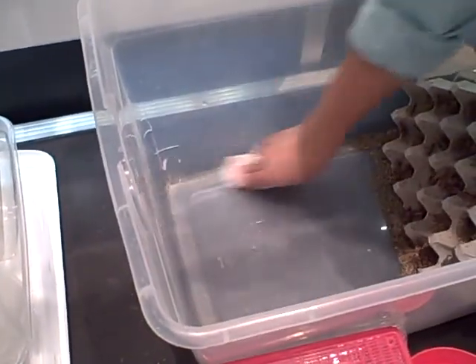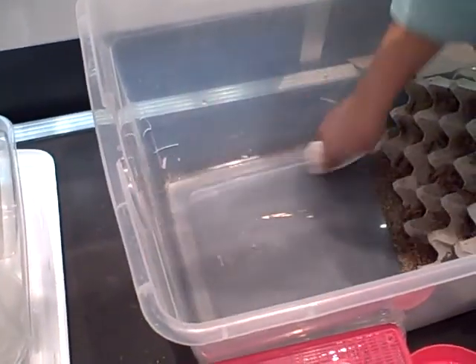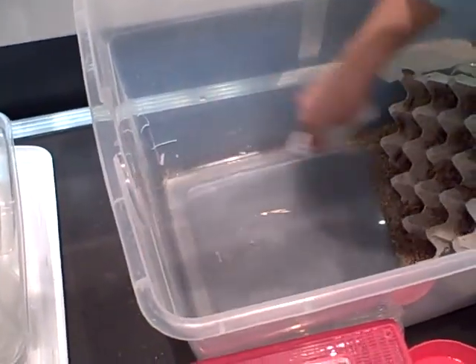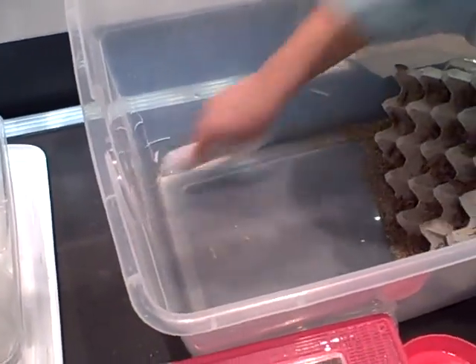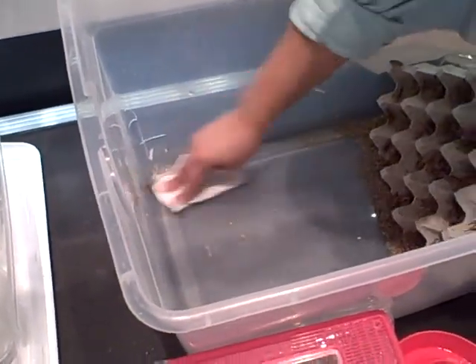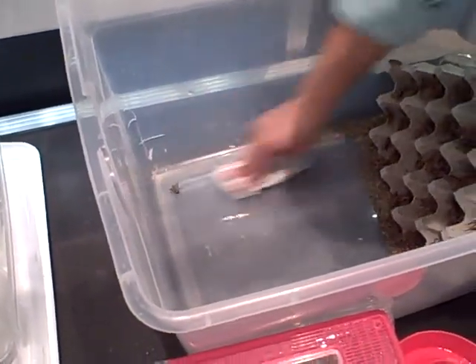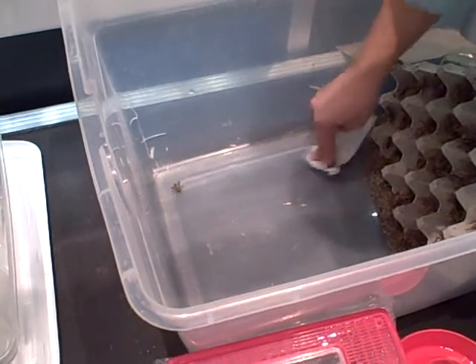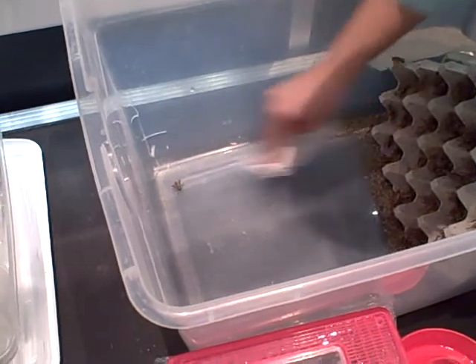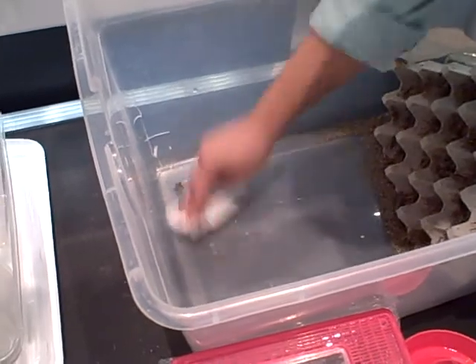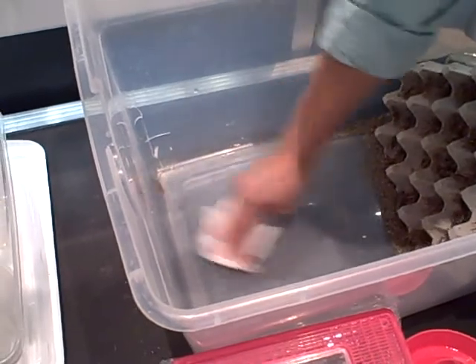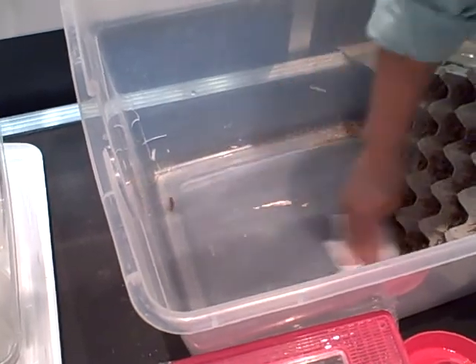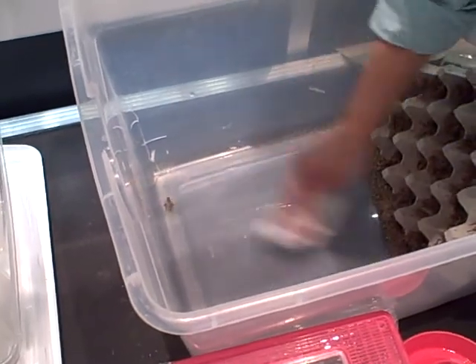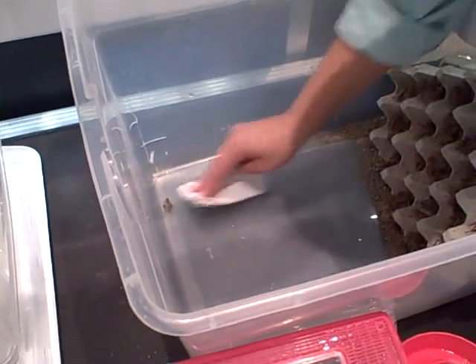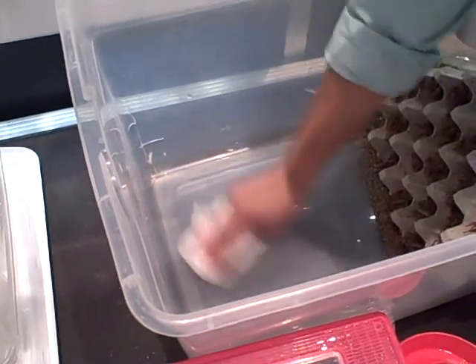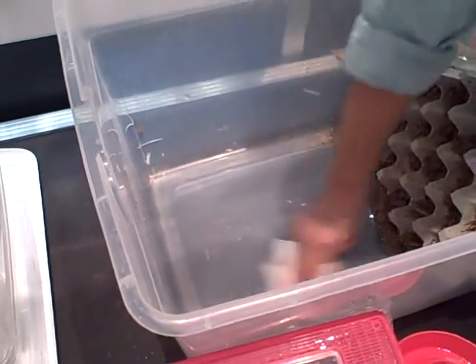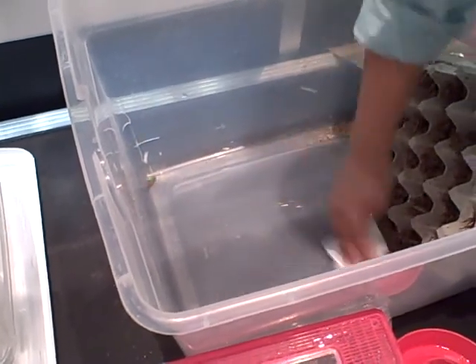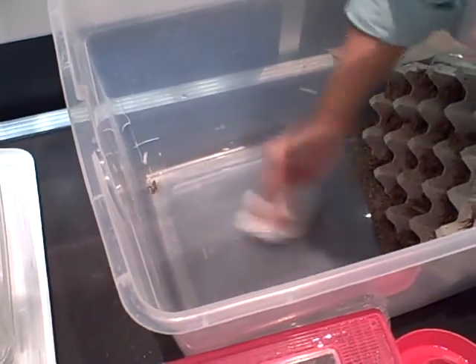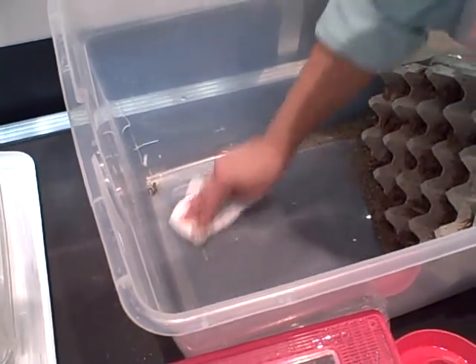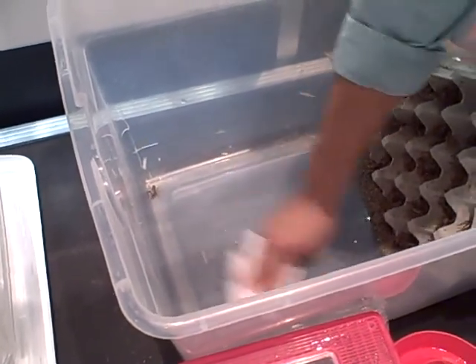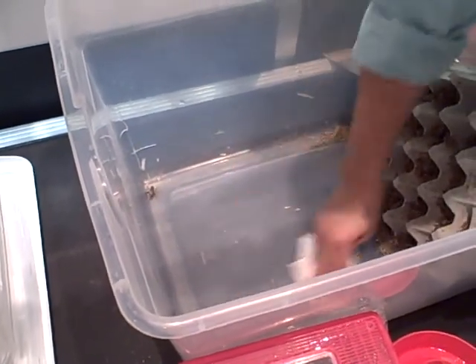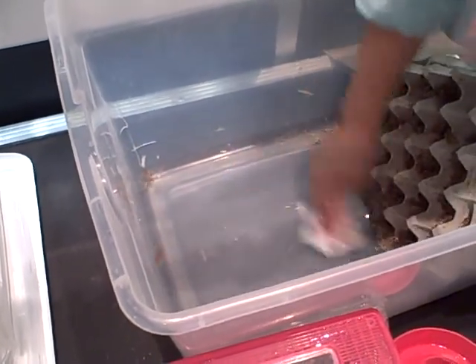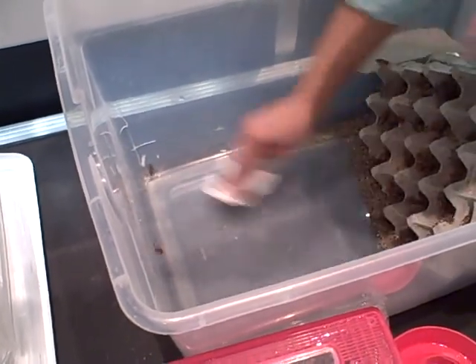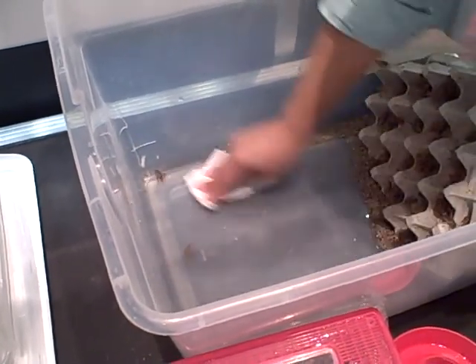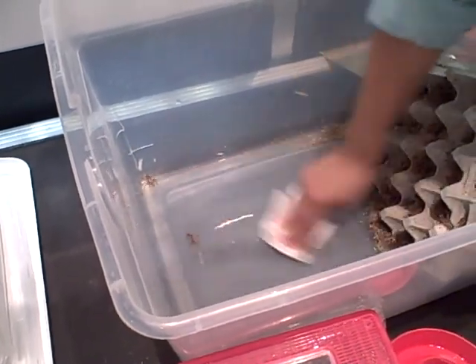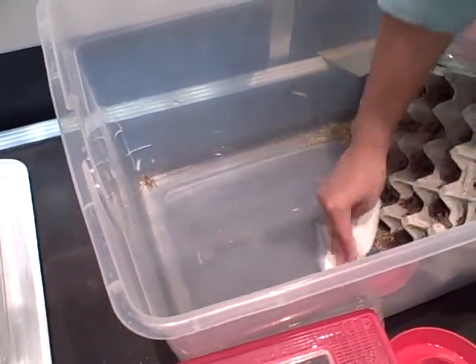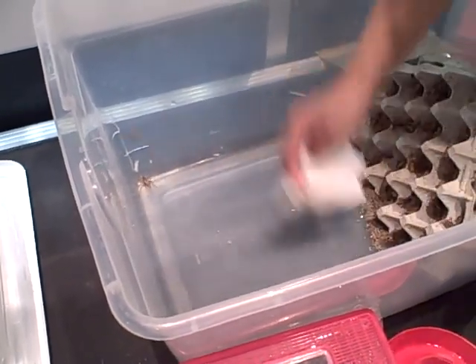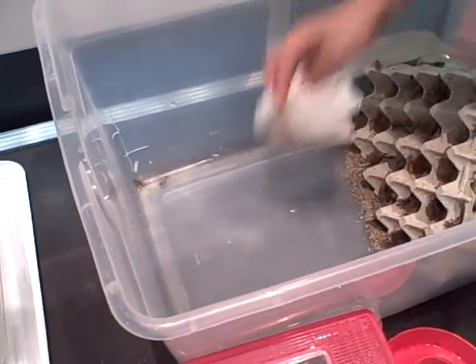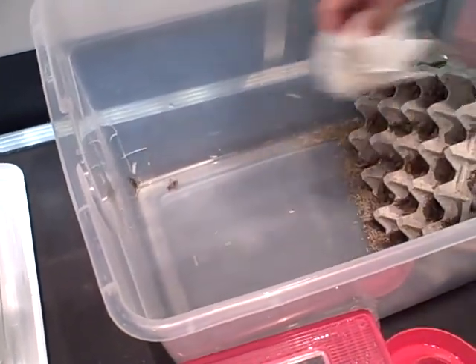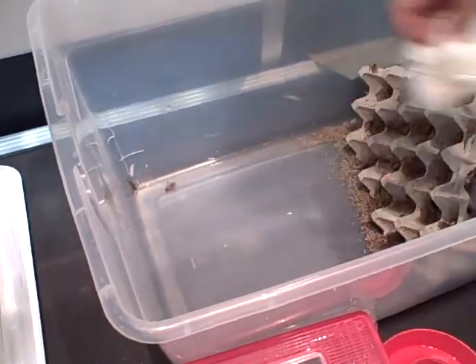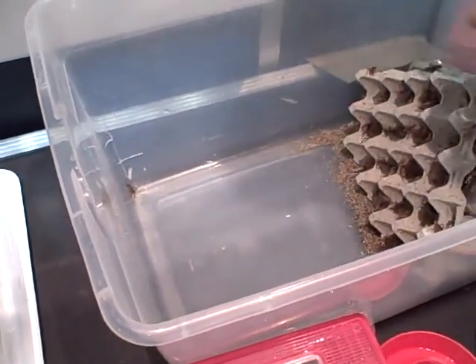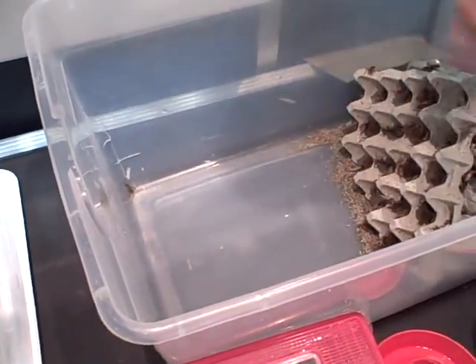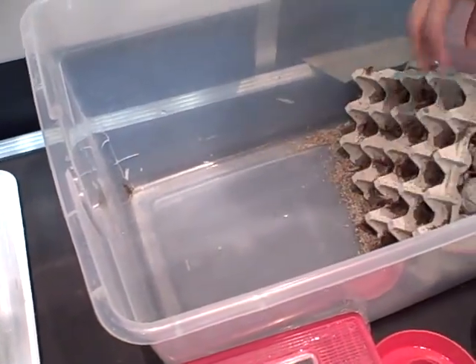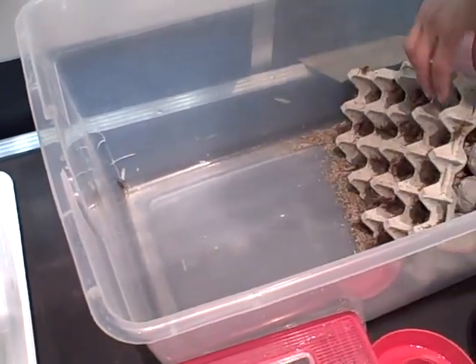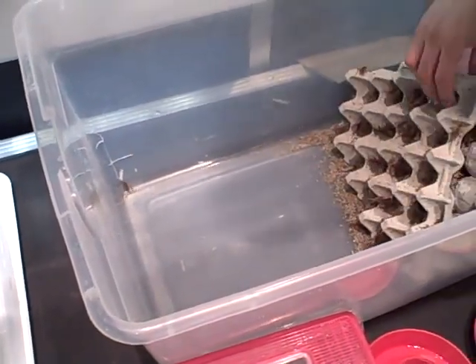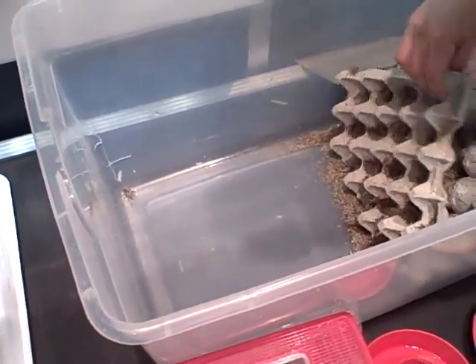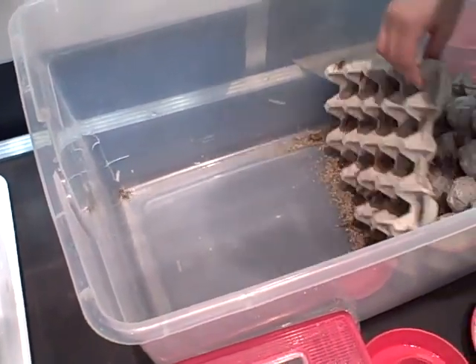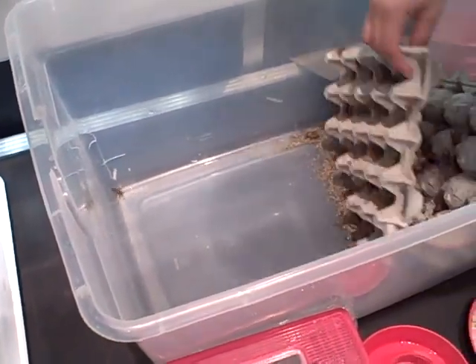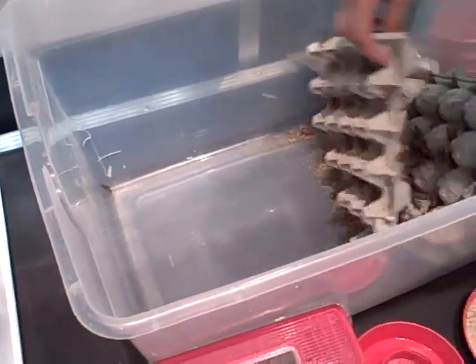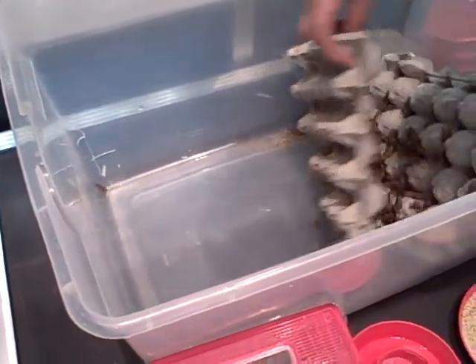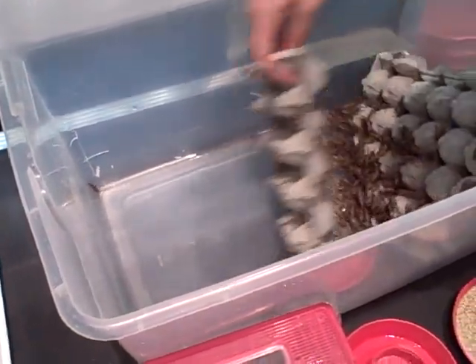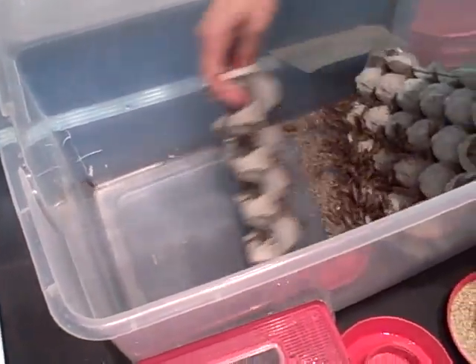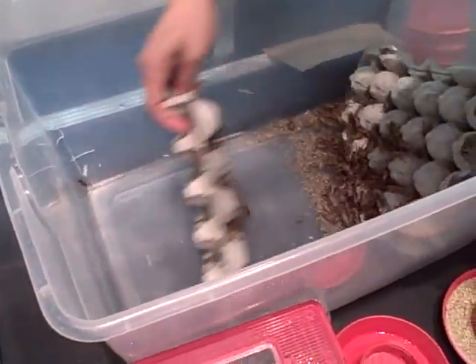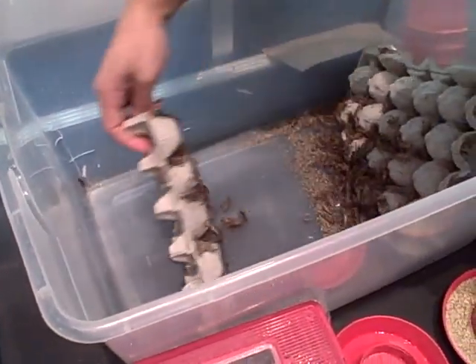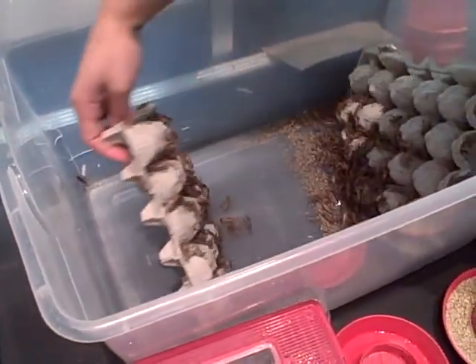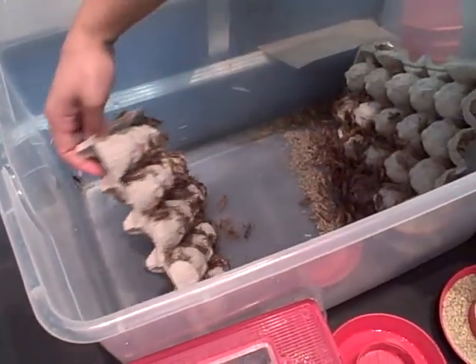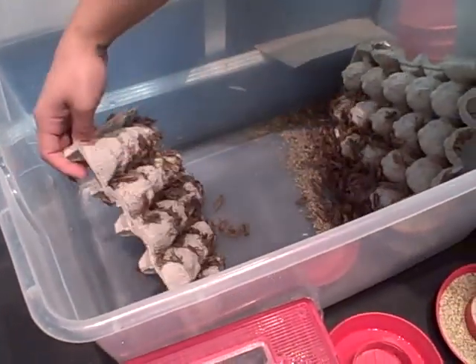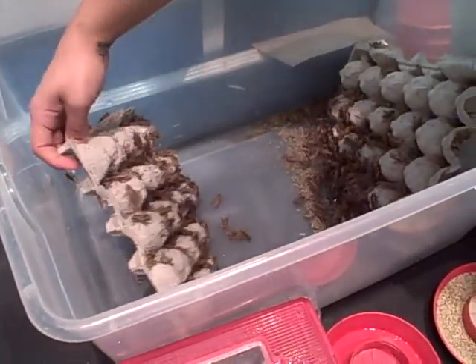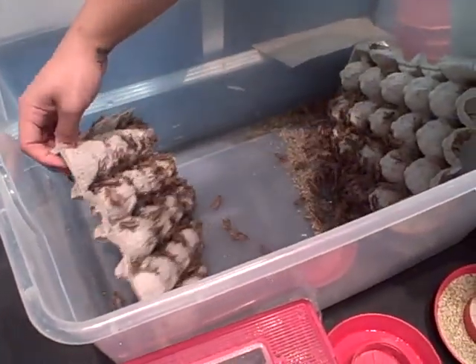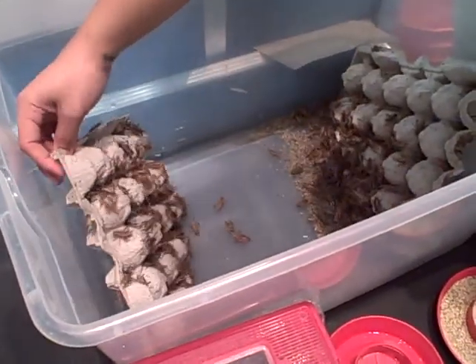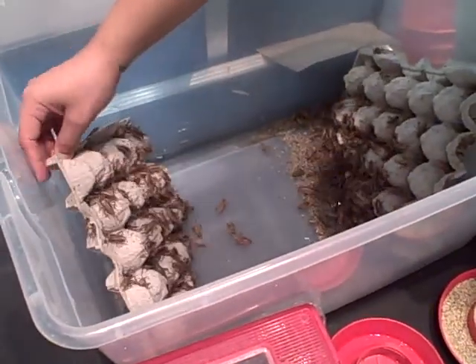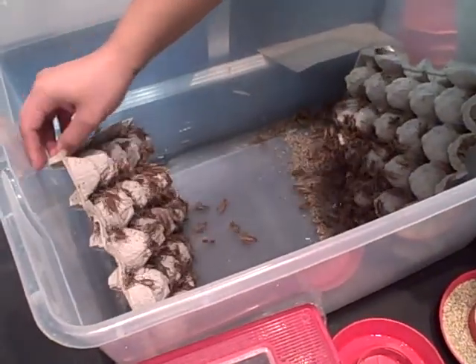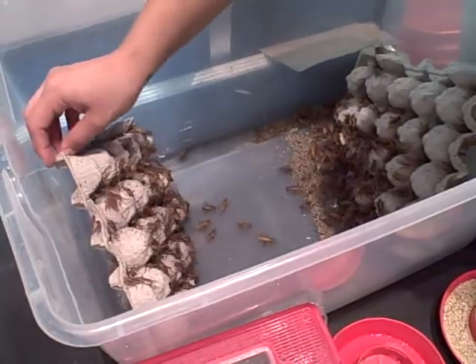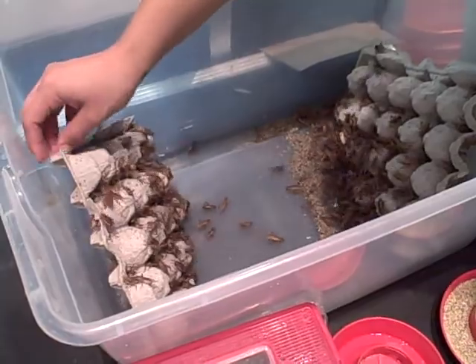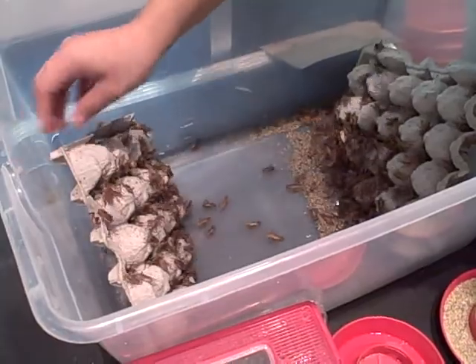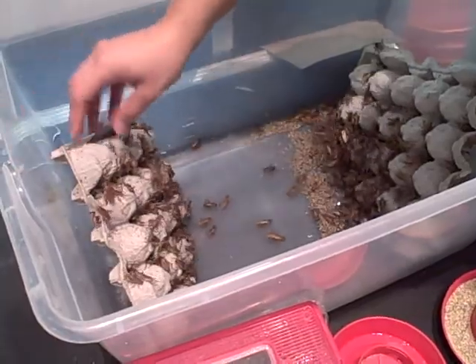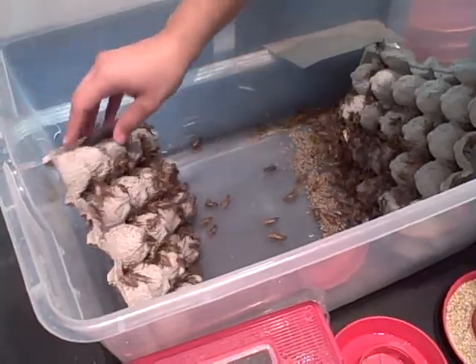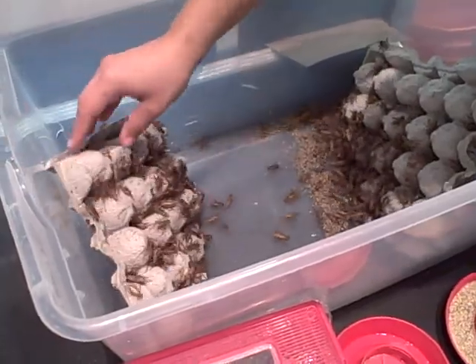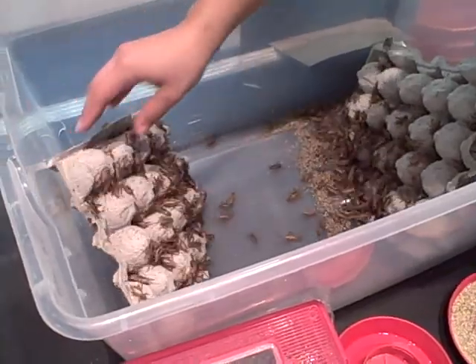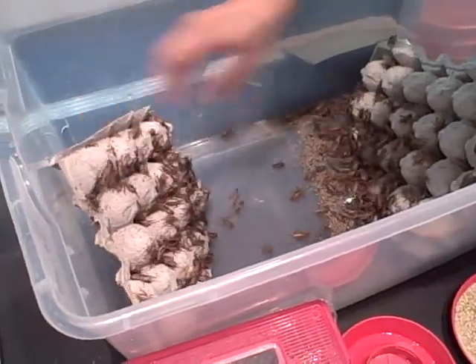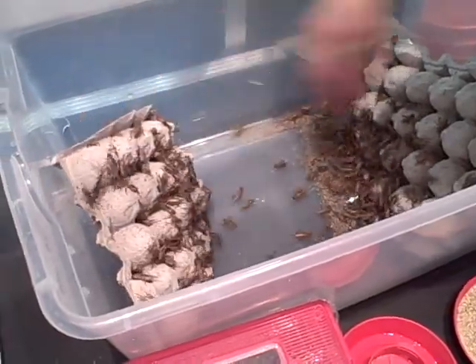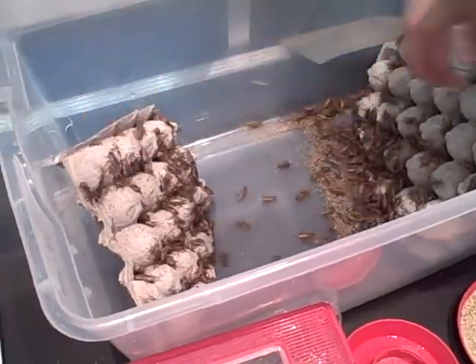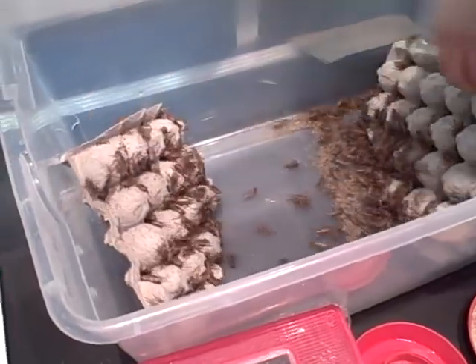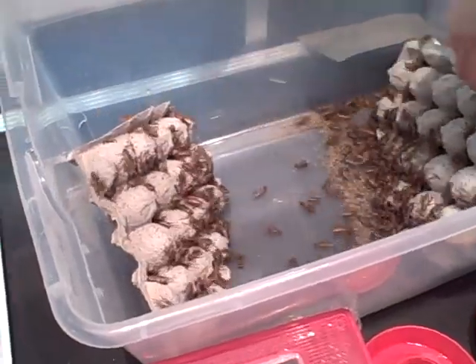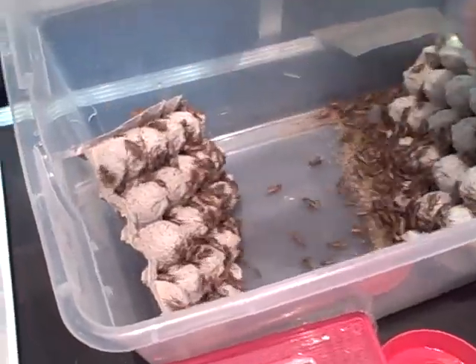I'm amazed that they don't all jump out of the container. Sometimes they do, and more than anything, they jump on me.